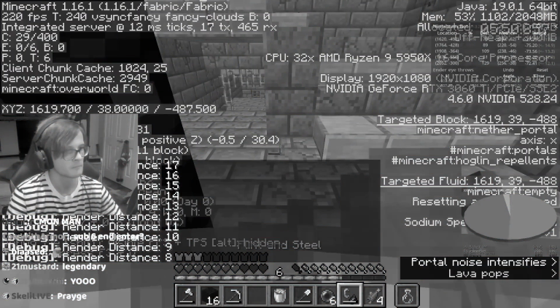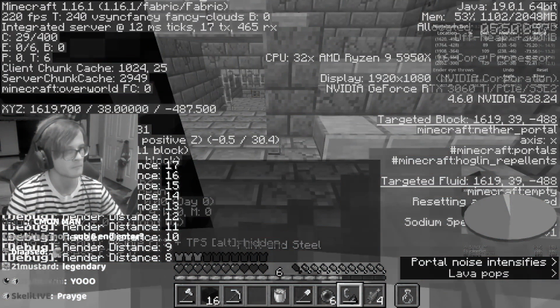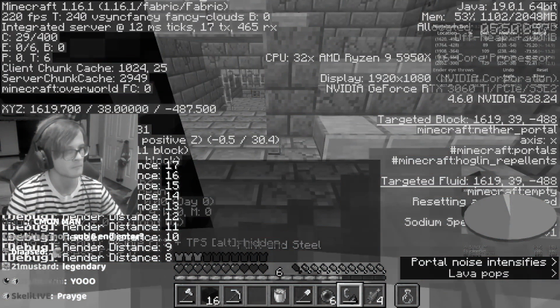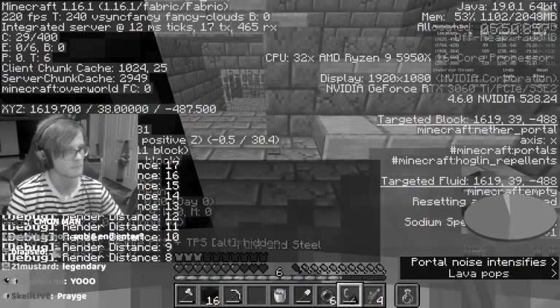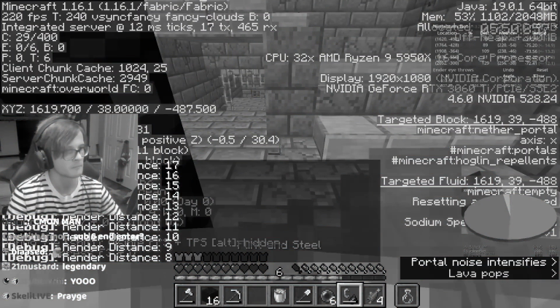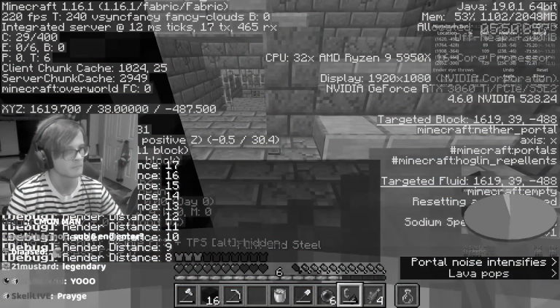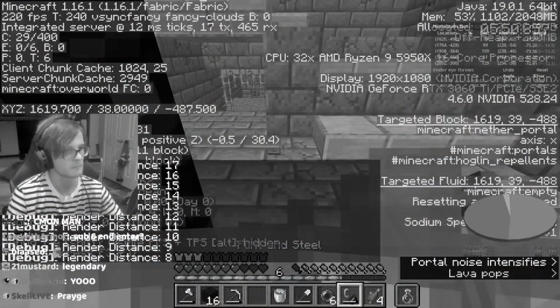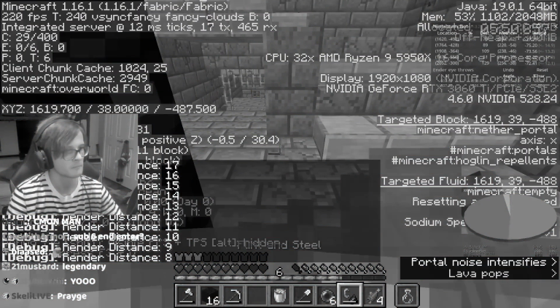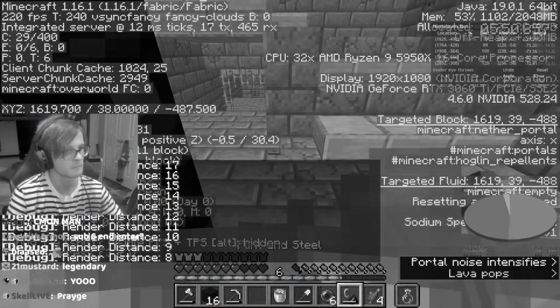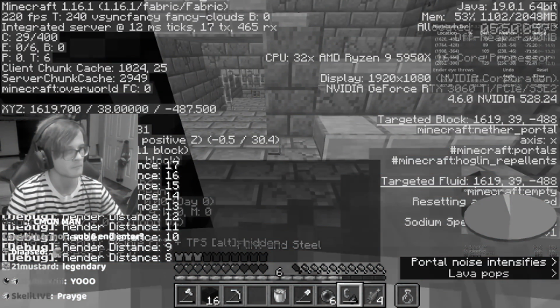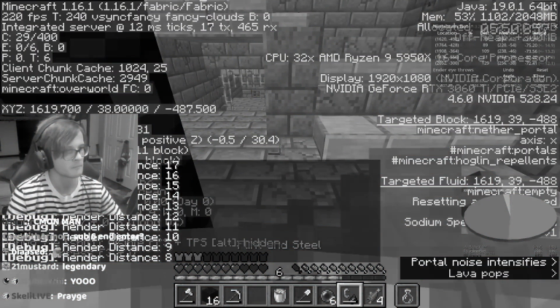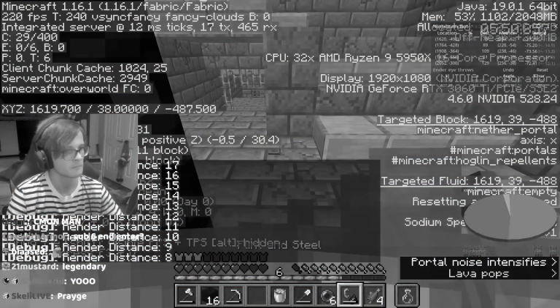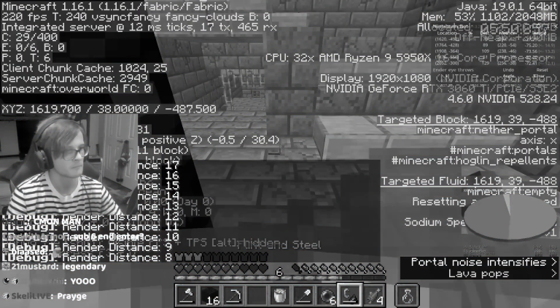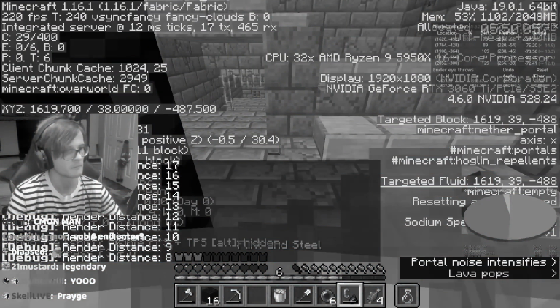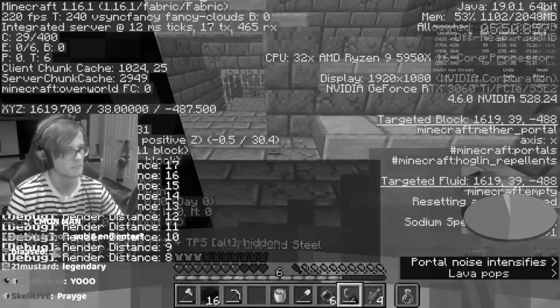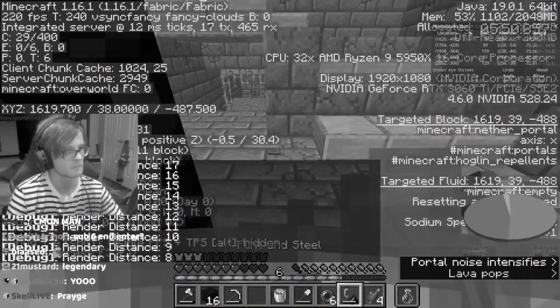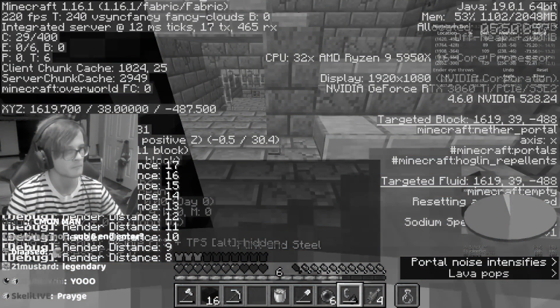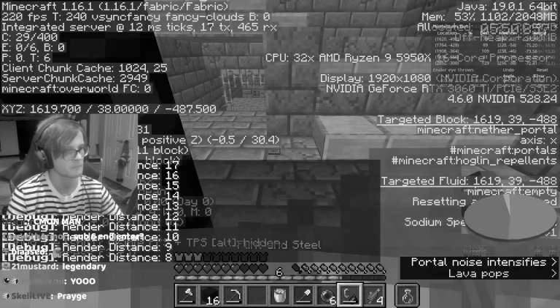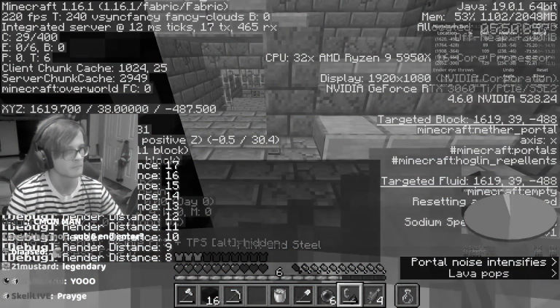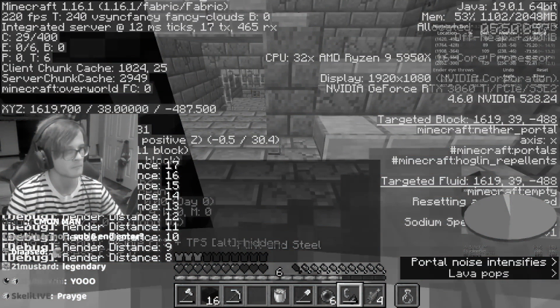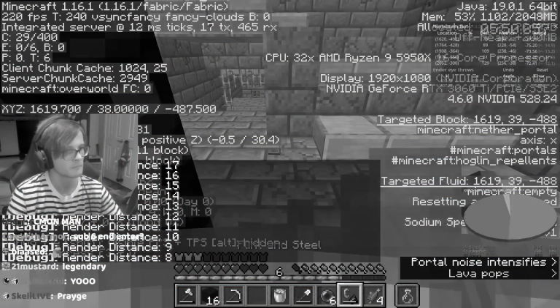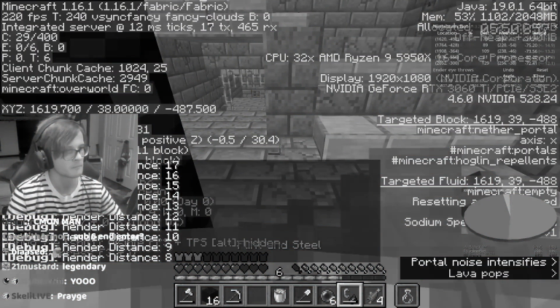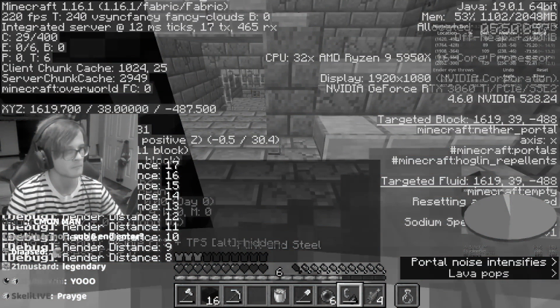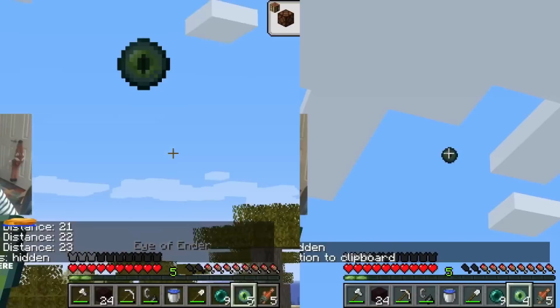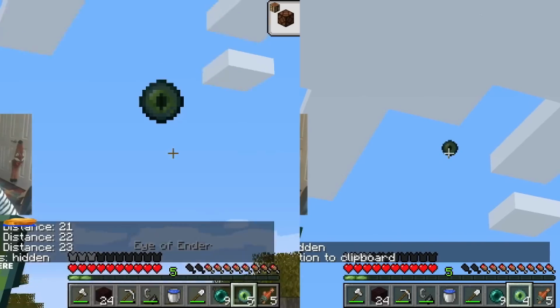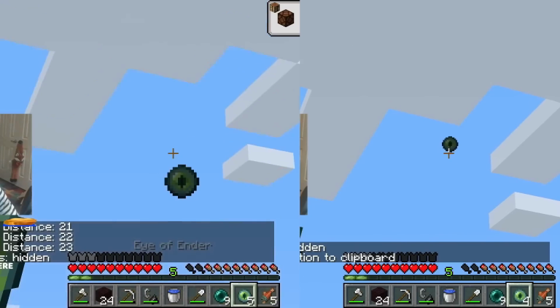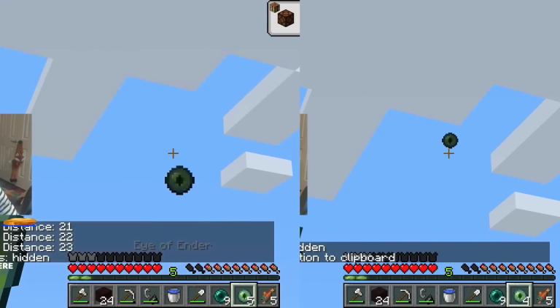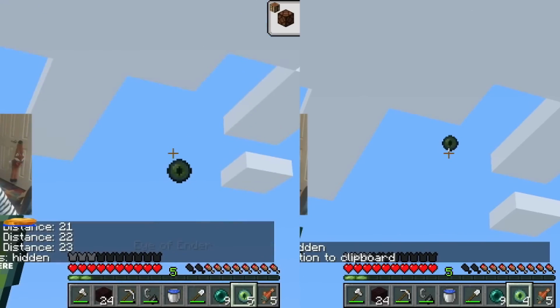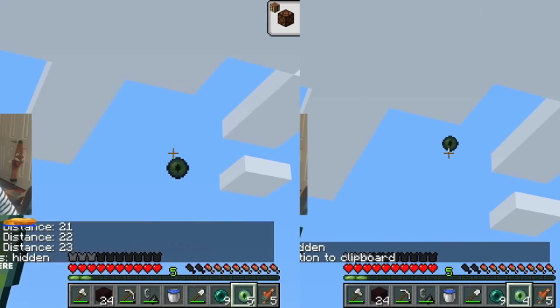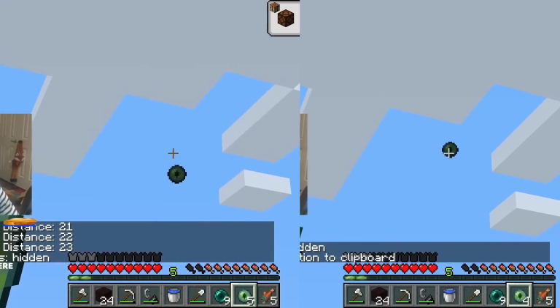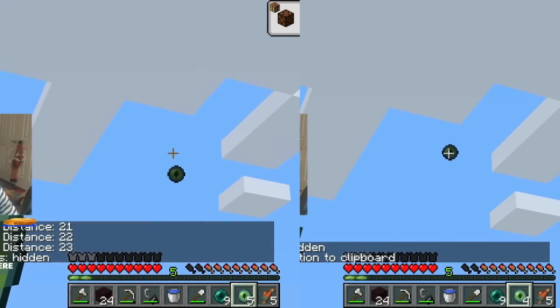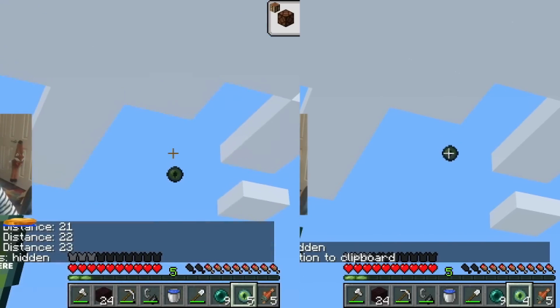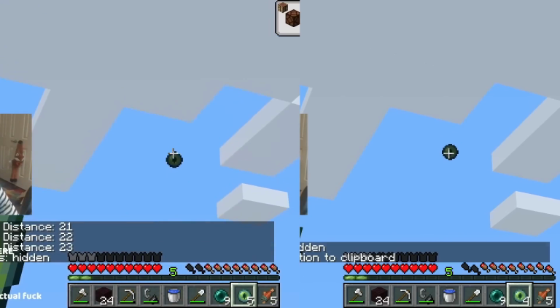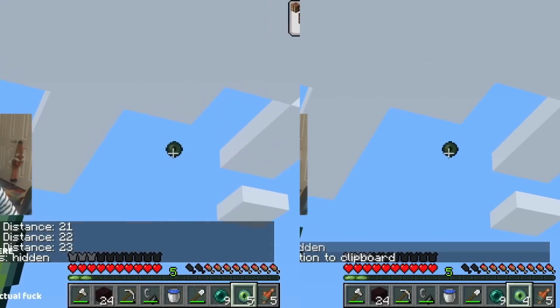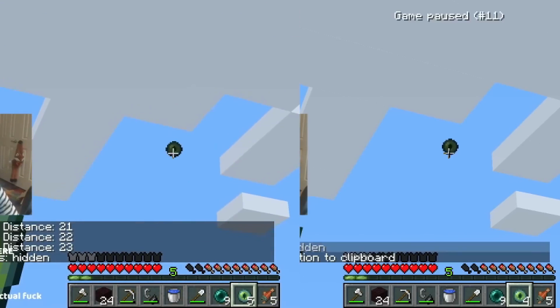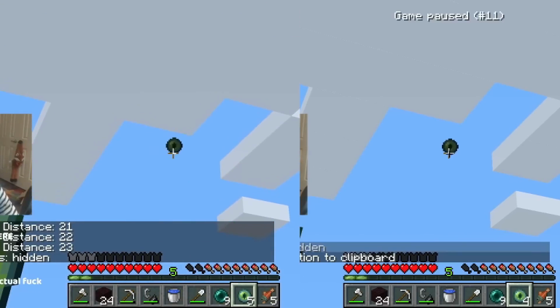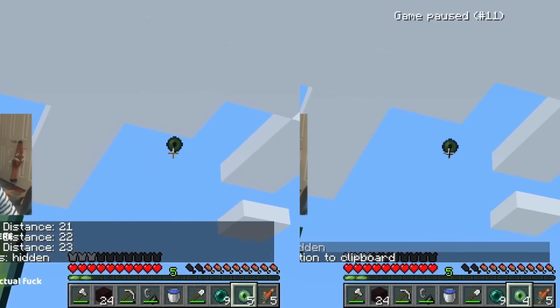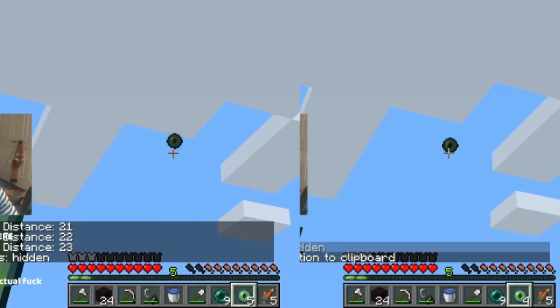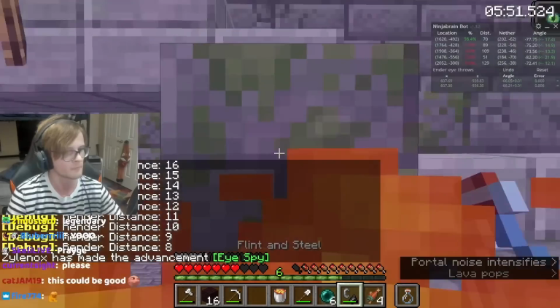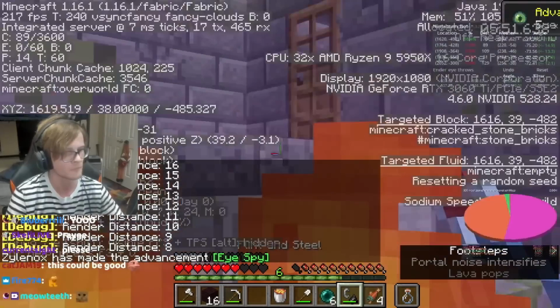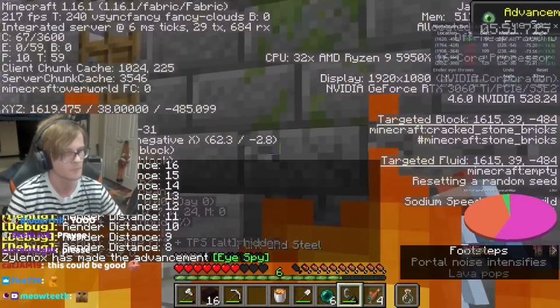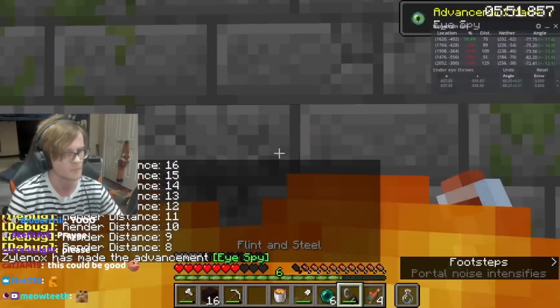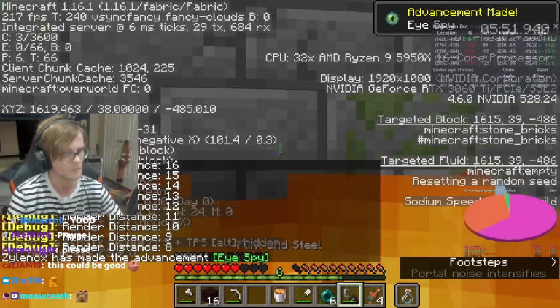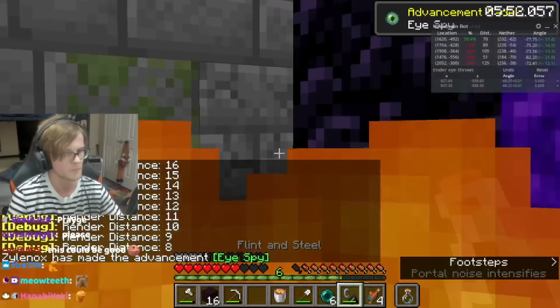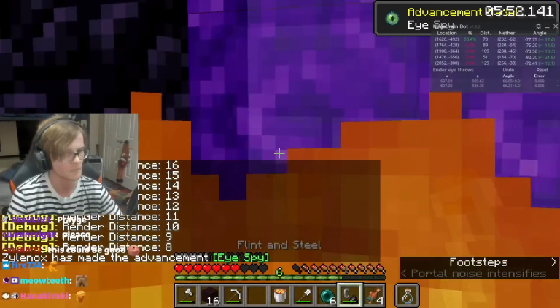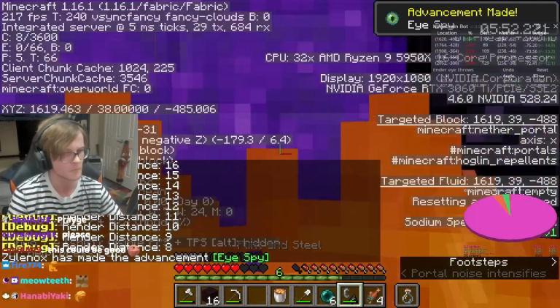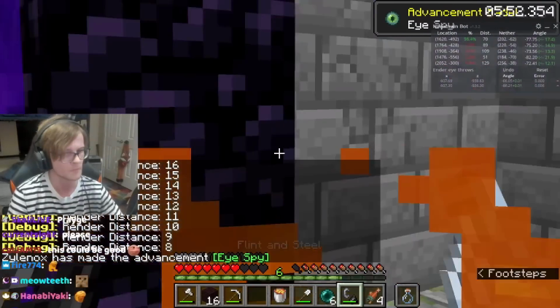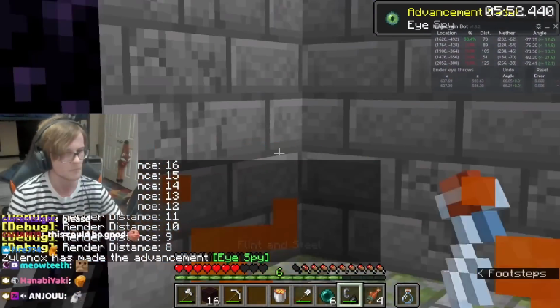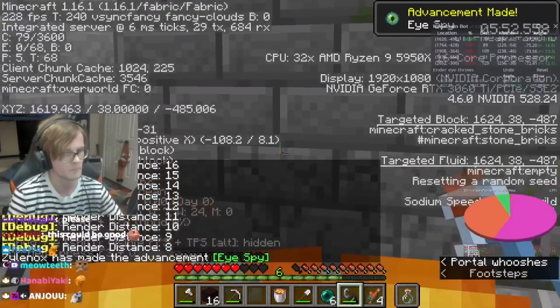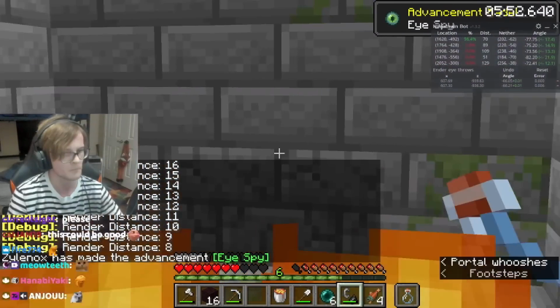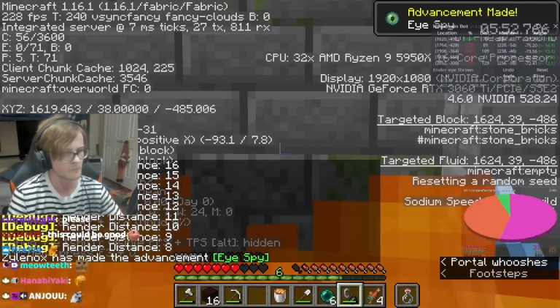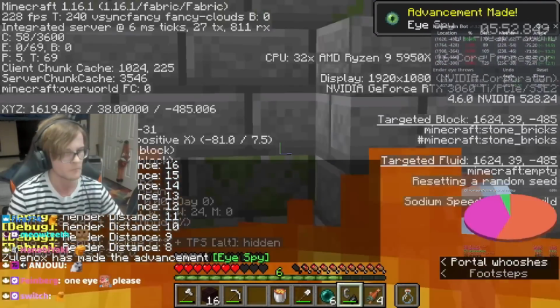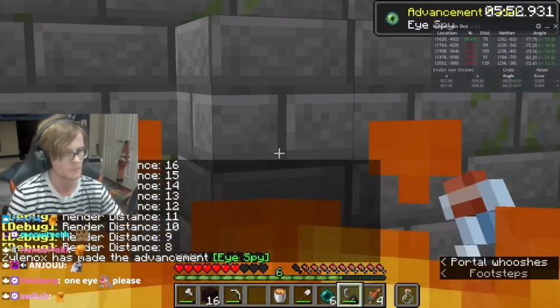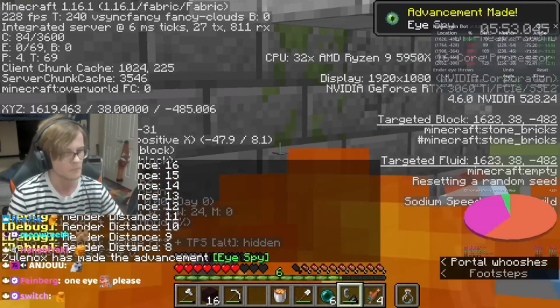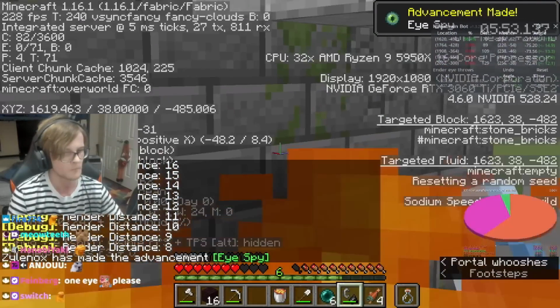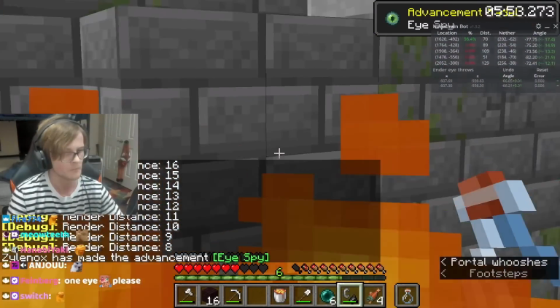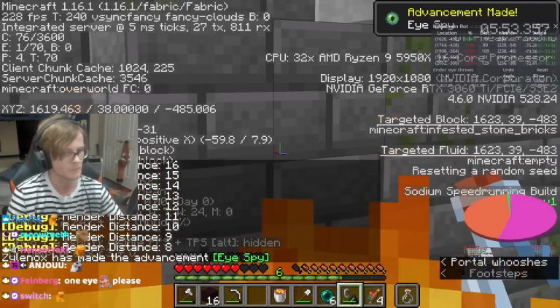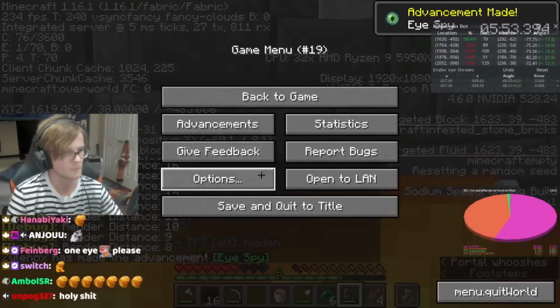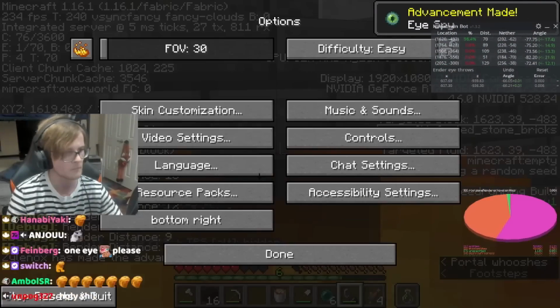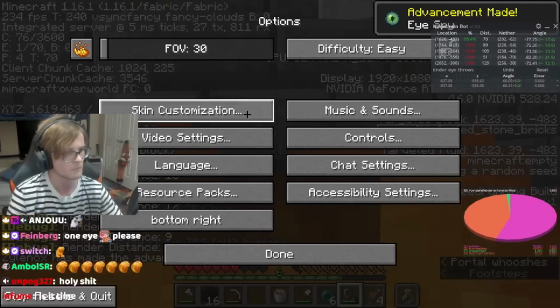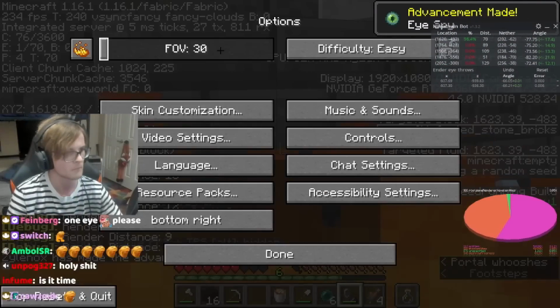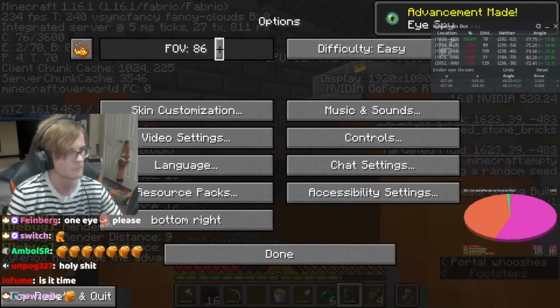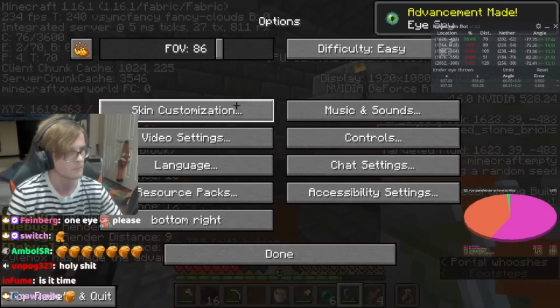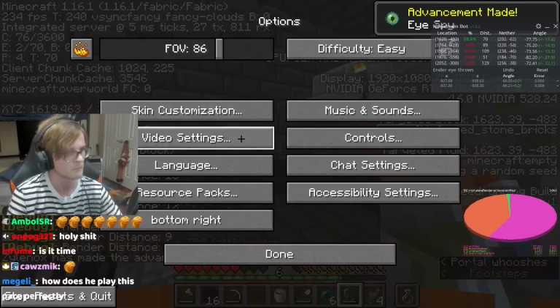Wait, wait, wait. How did they do that? They threw two ender eyes and then magically spawned inside the stronghold. How is that possible?